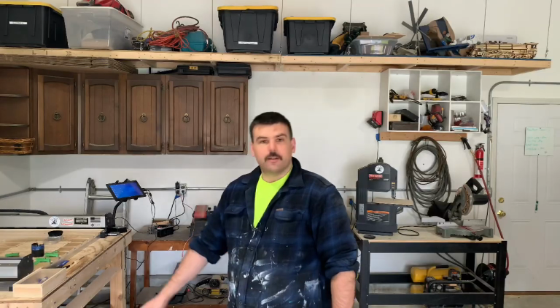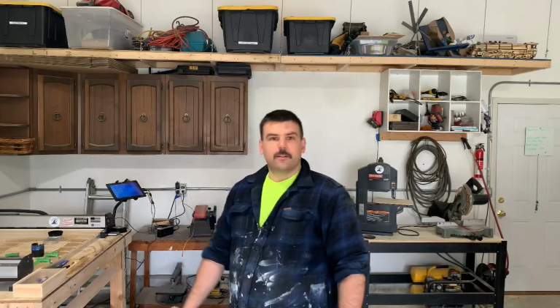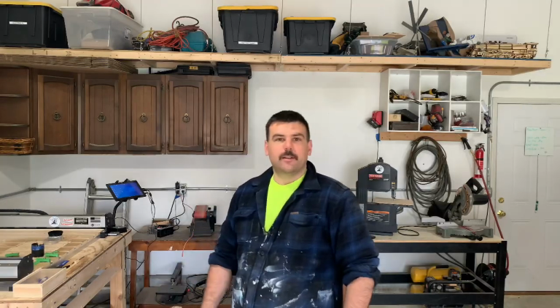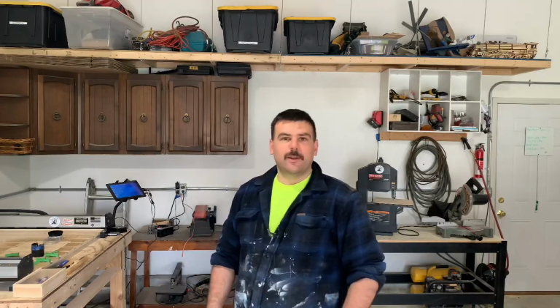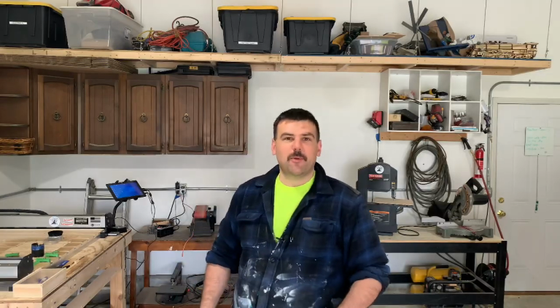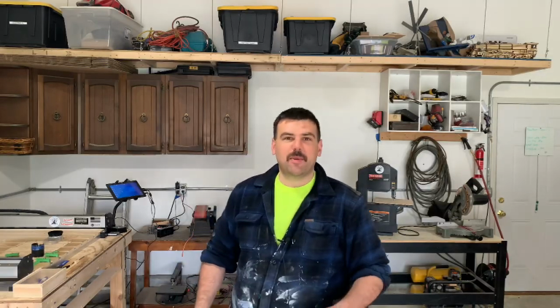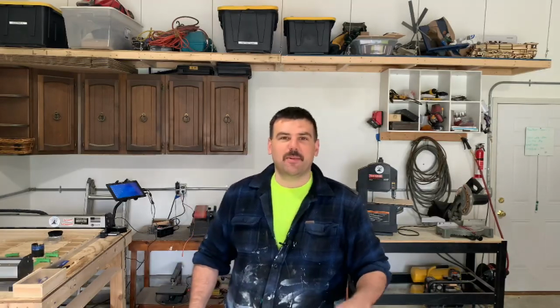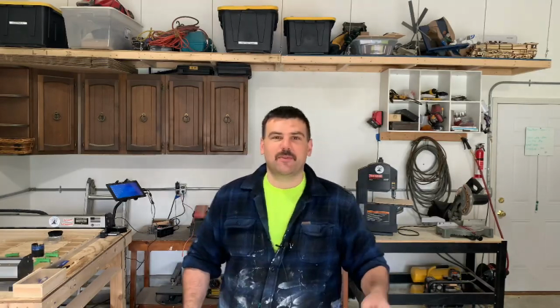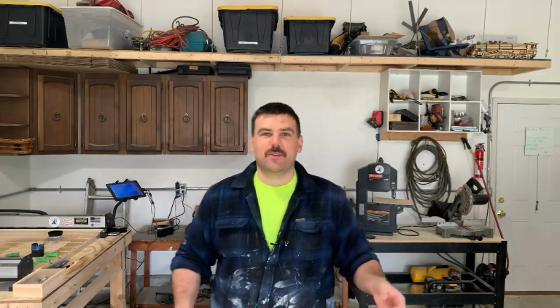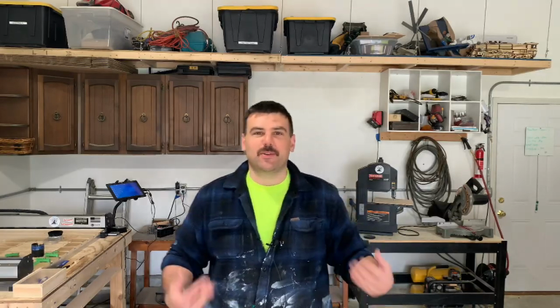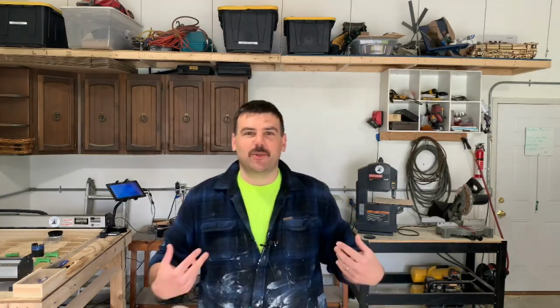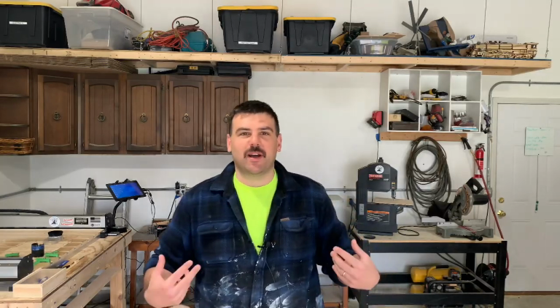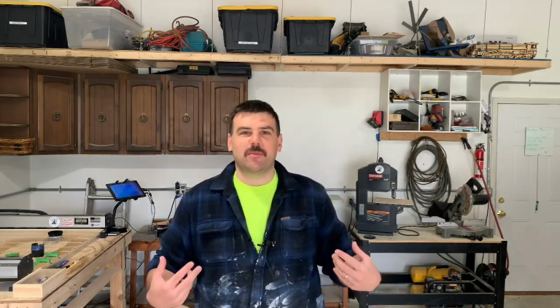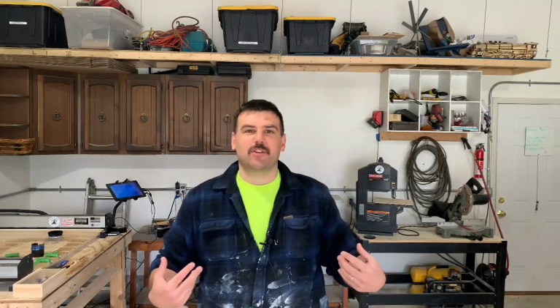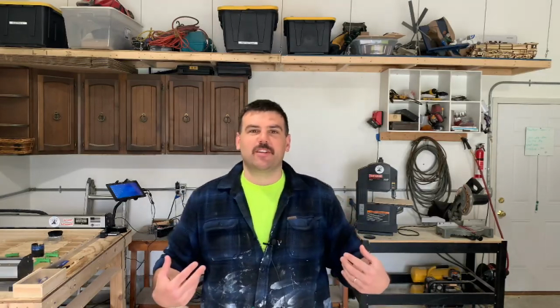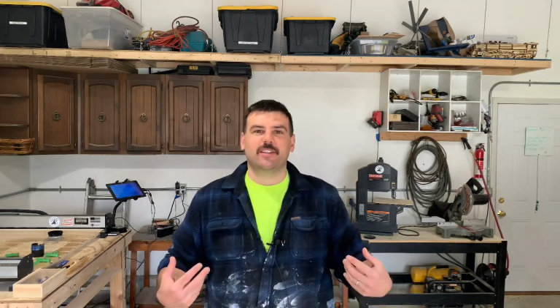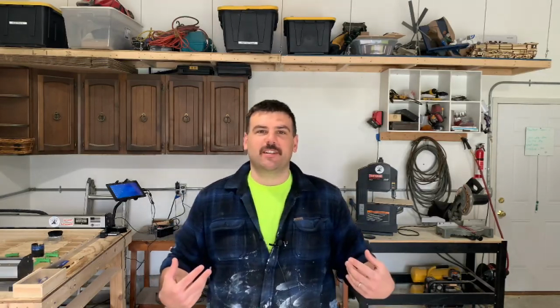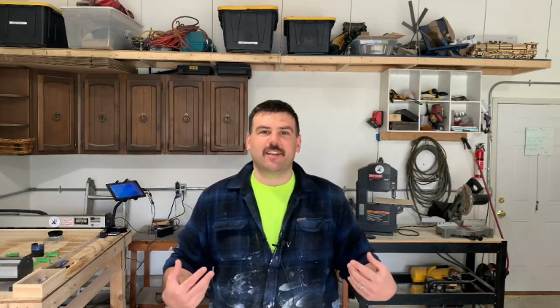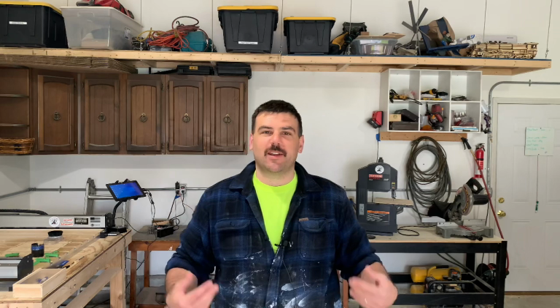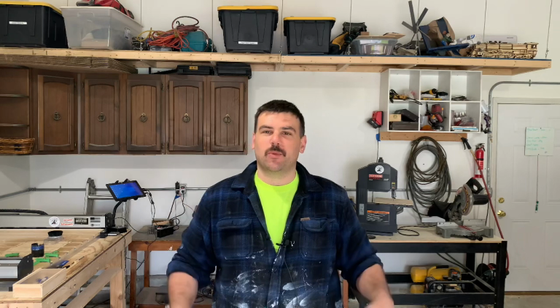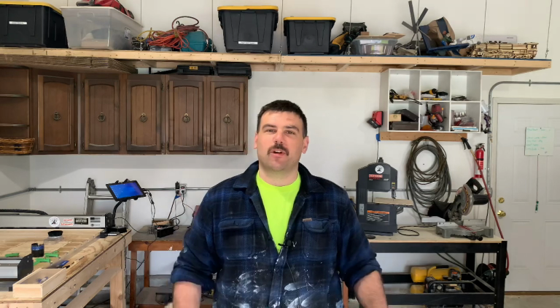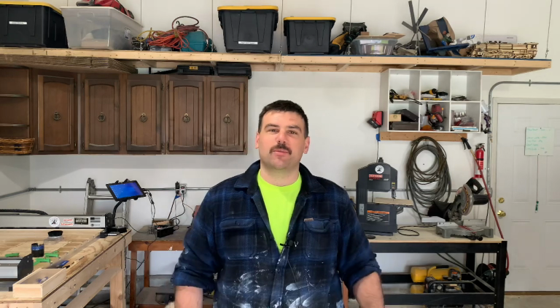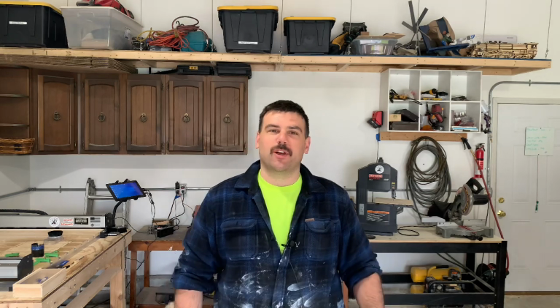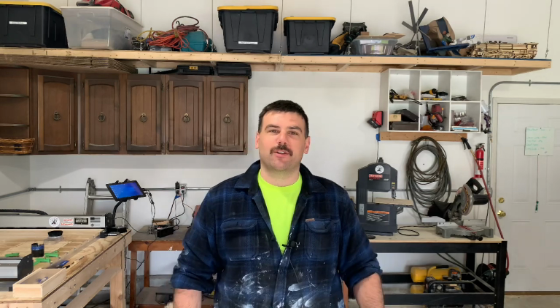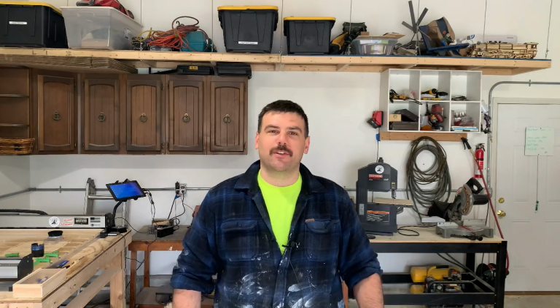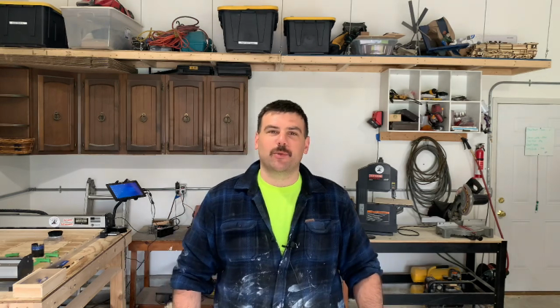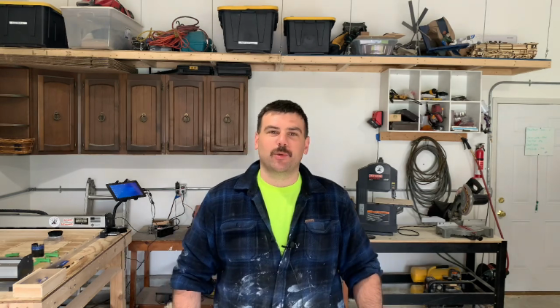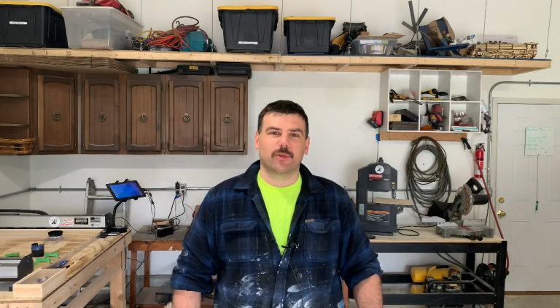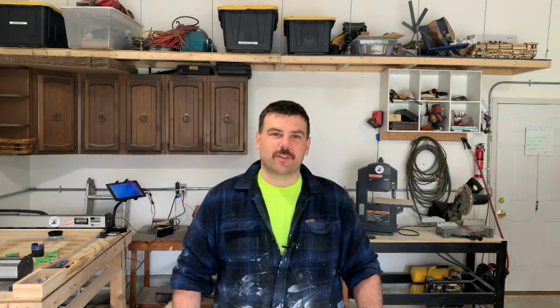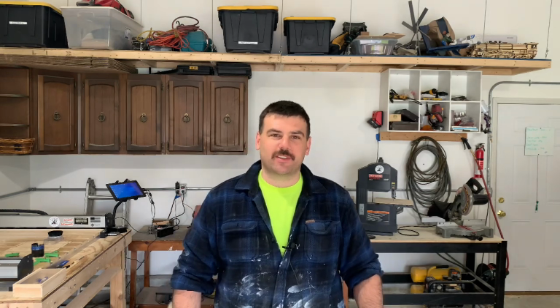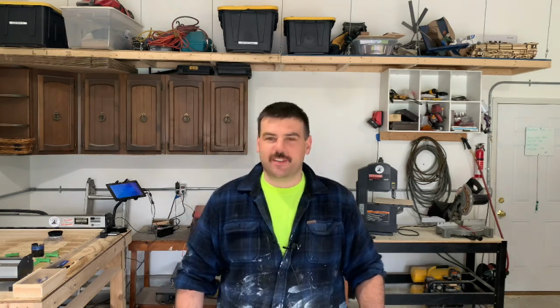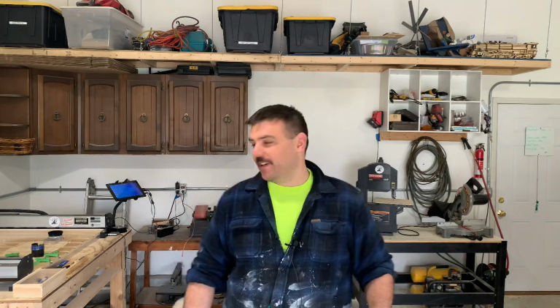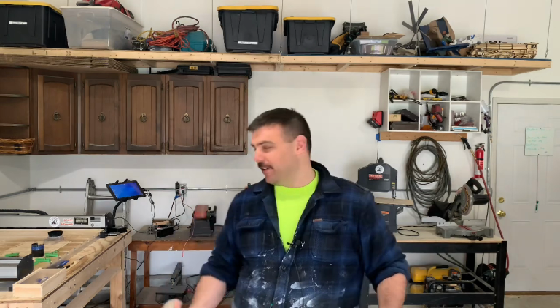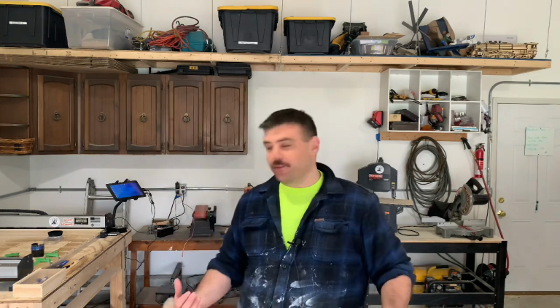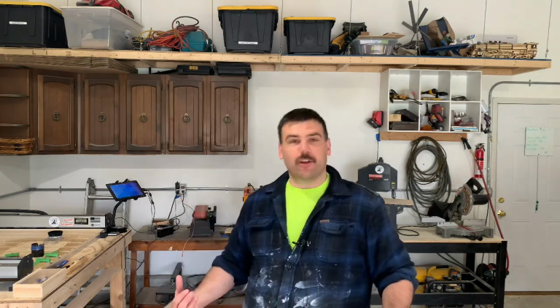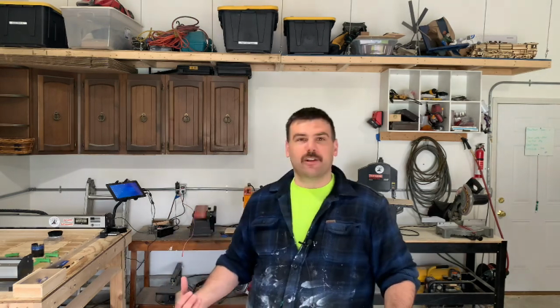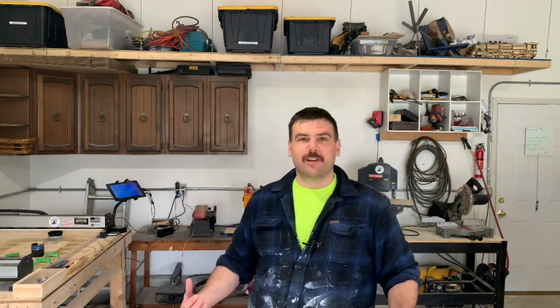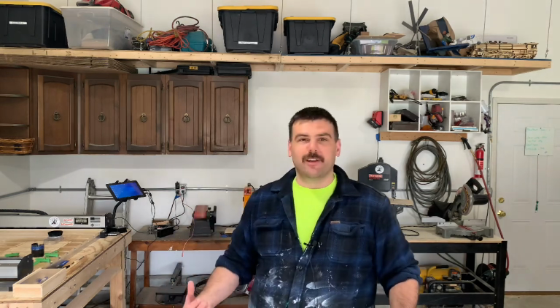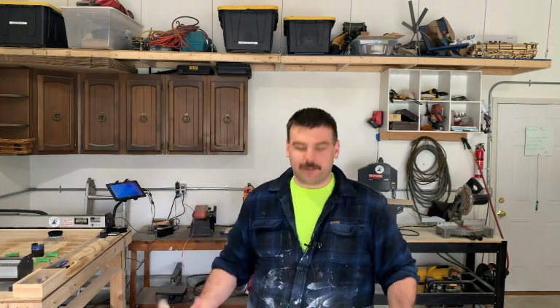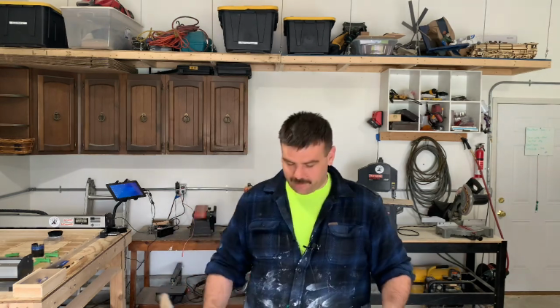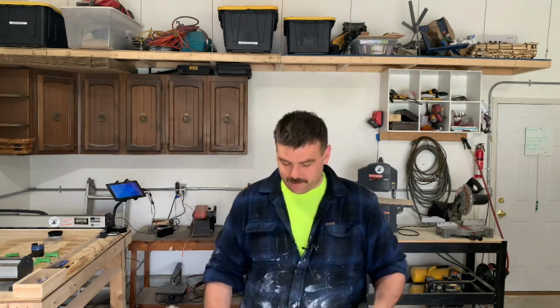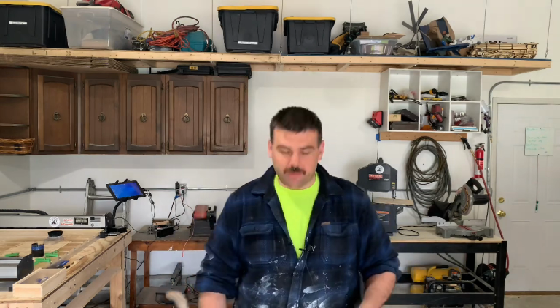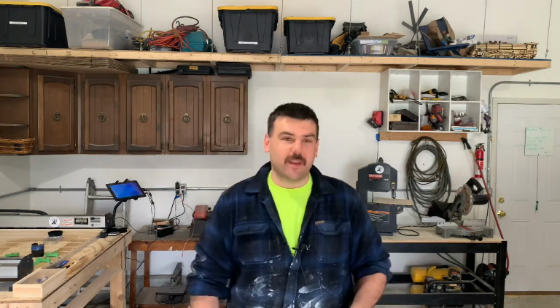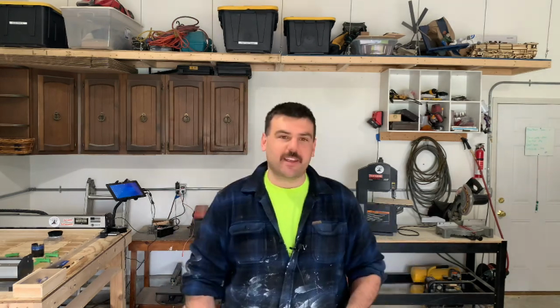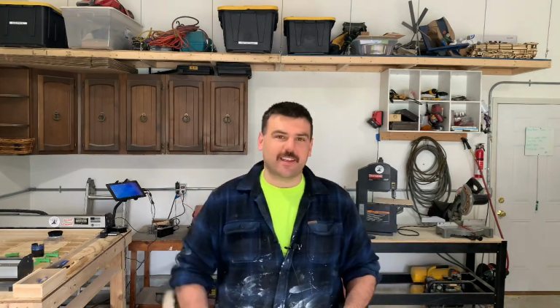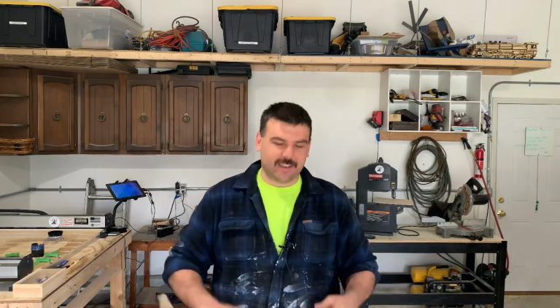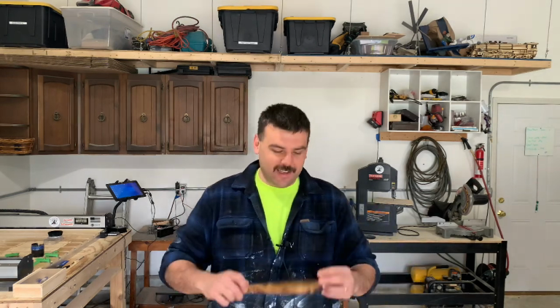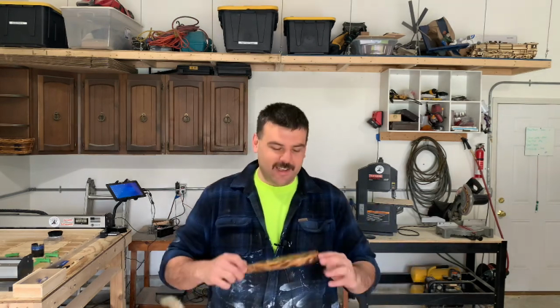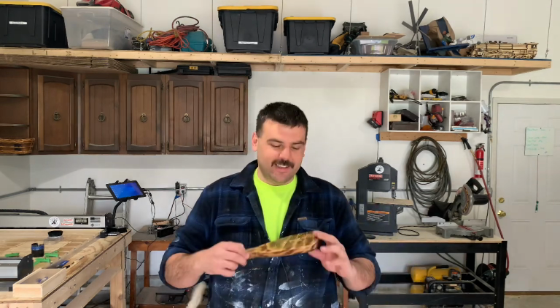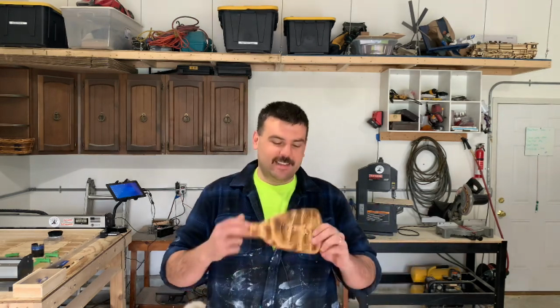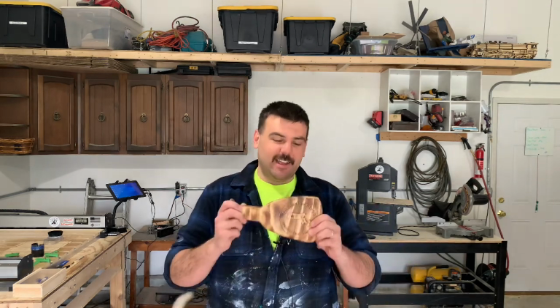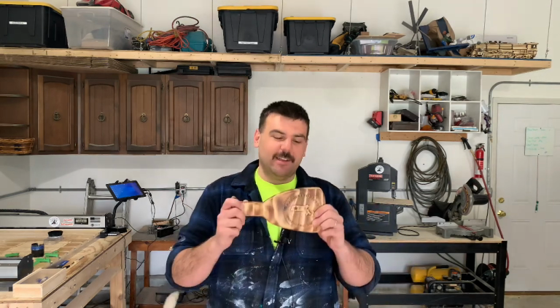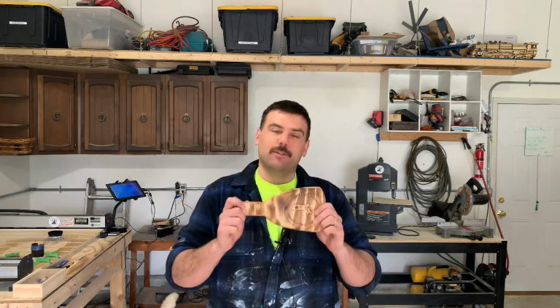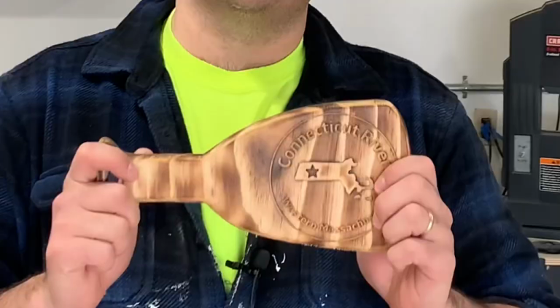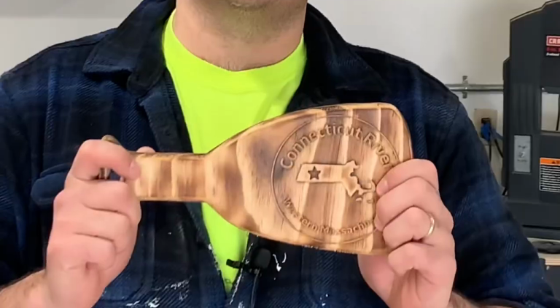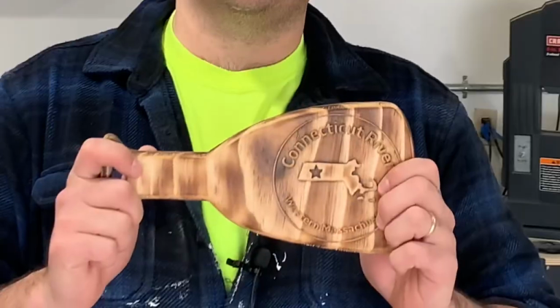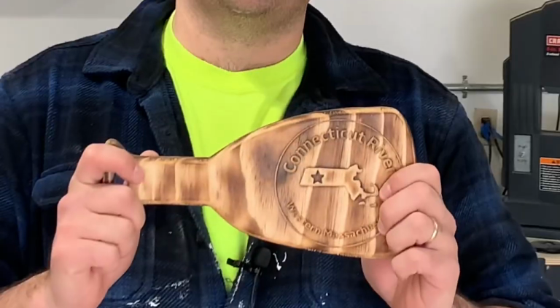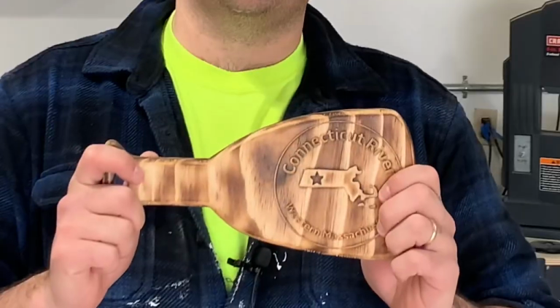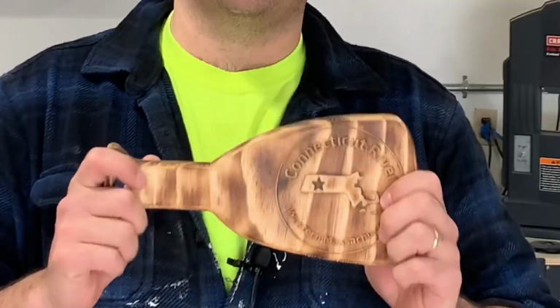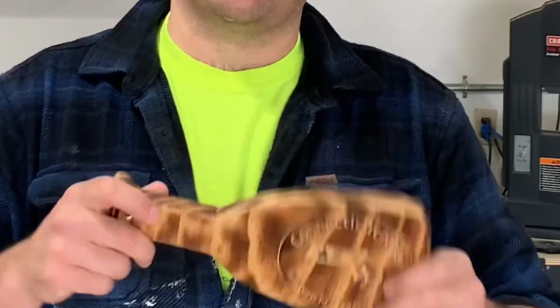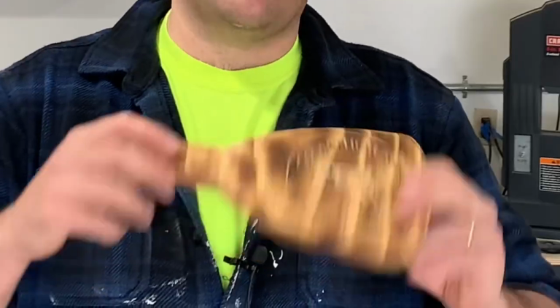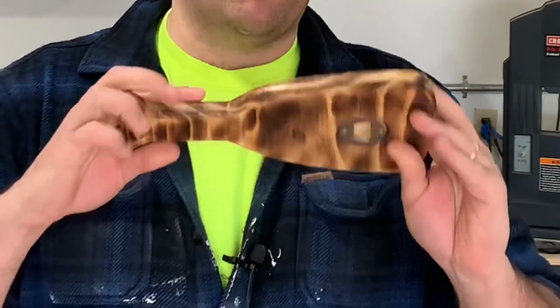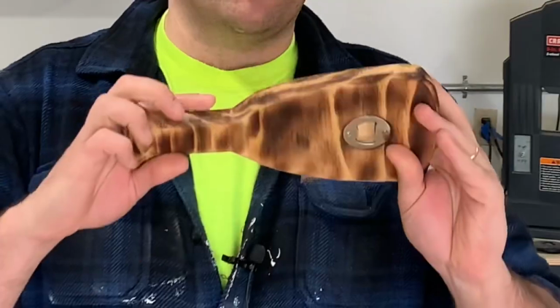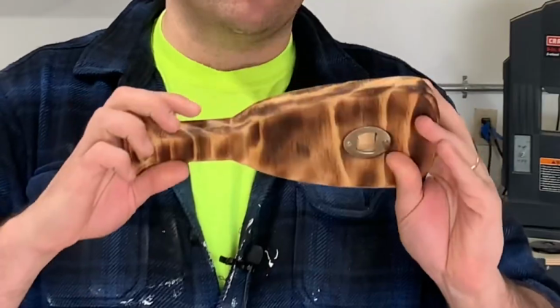Hello, people of YouTube. I'm Justin and welcome to Aquavita Woodworks. Today, Charlie and I are going to be making 10 river-themed bottle openers.